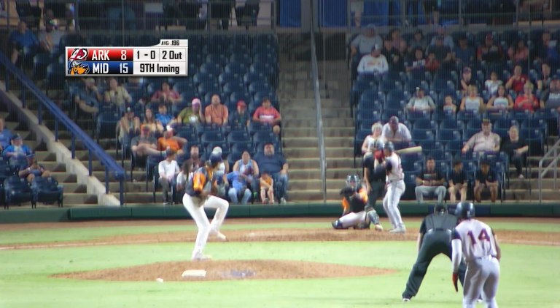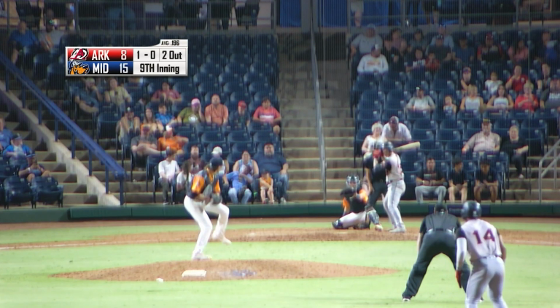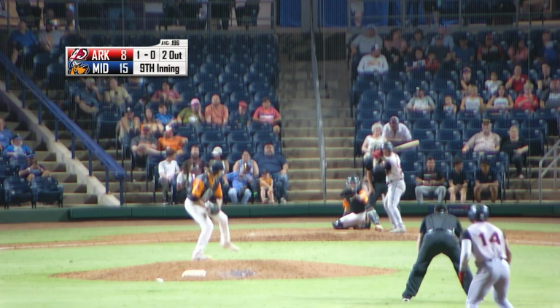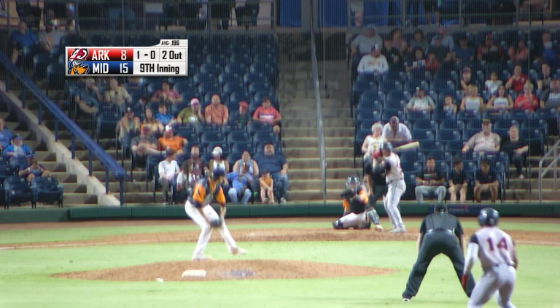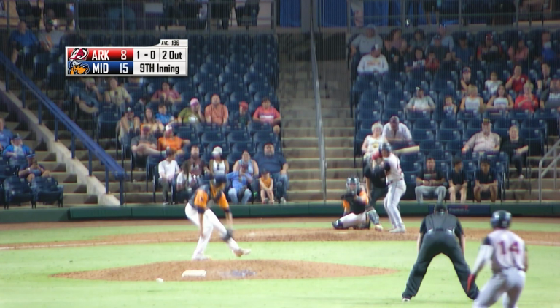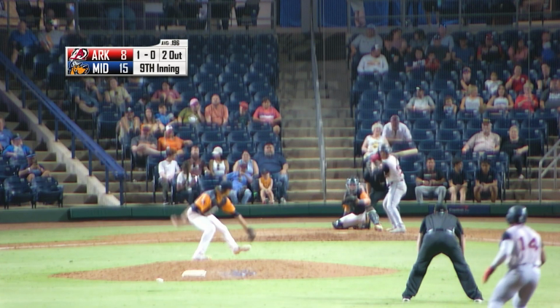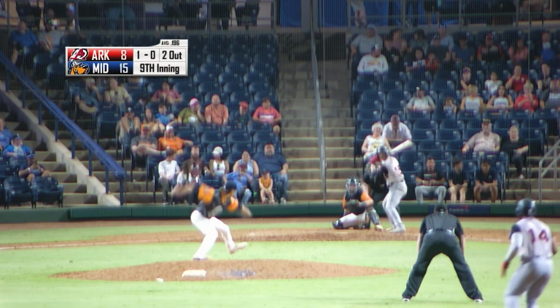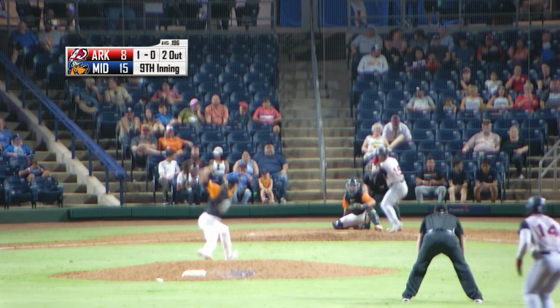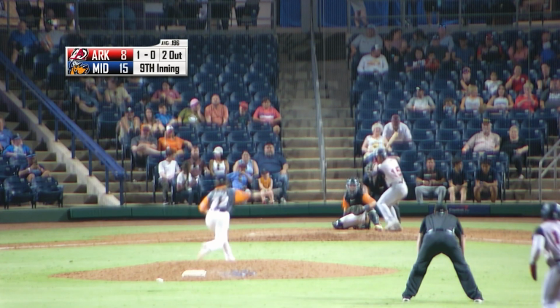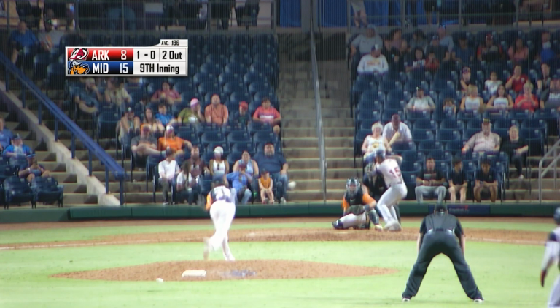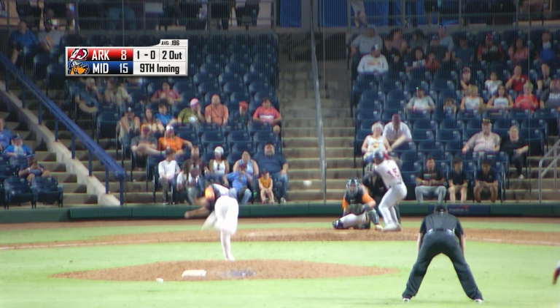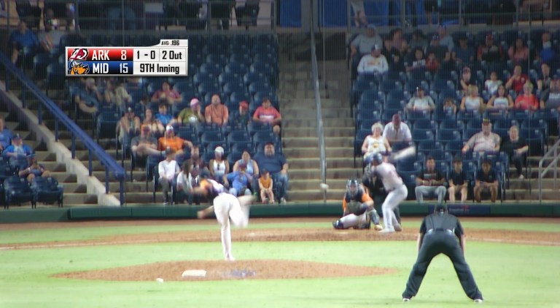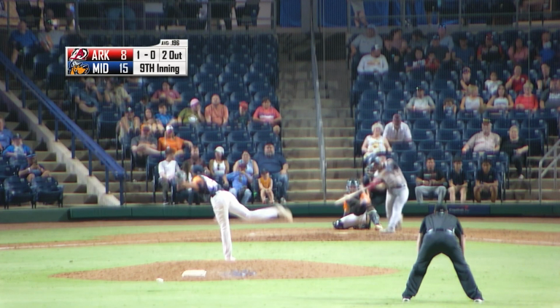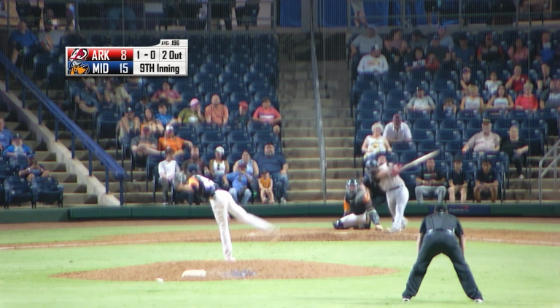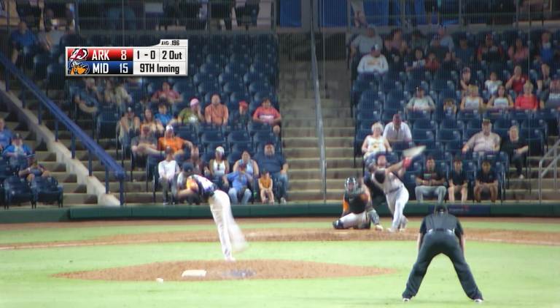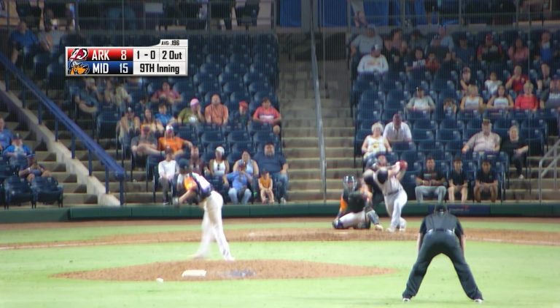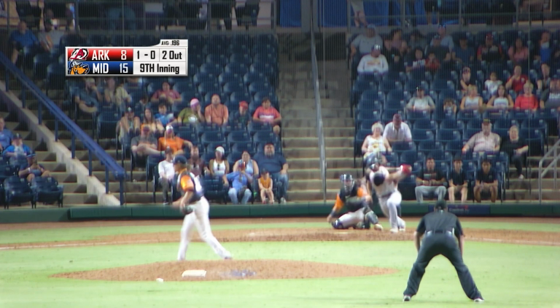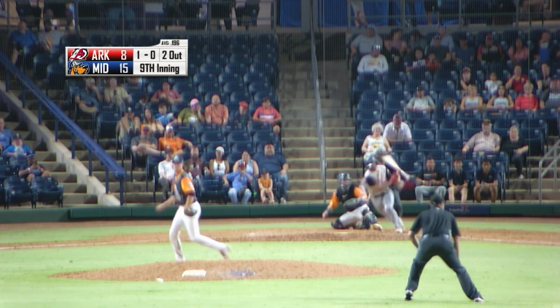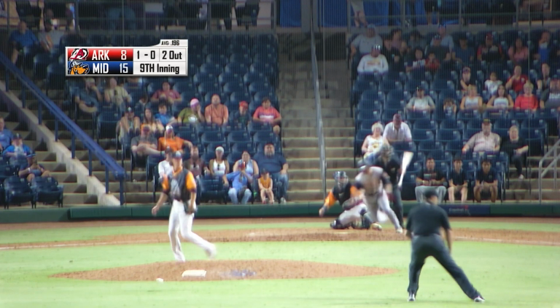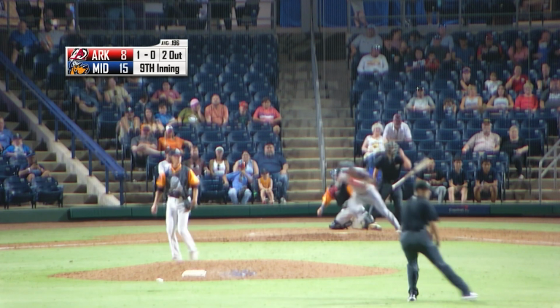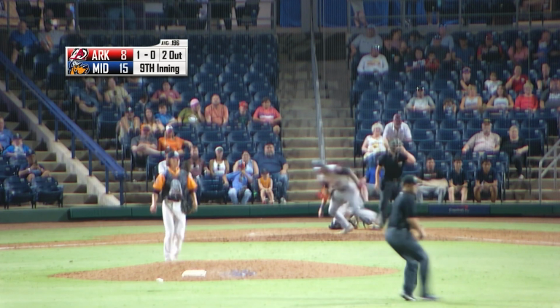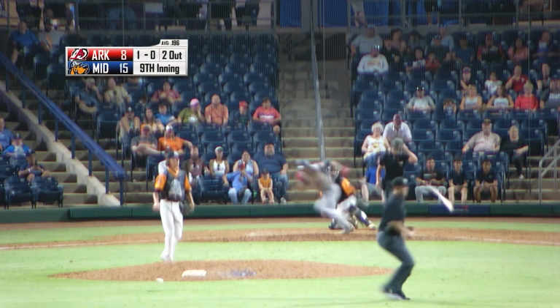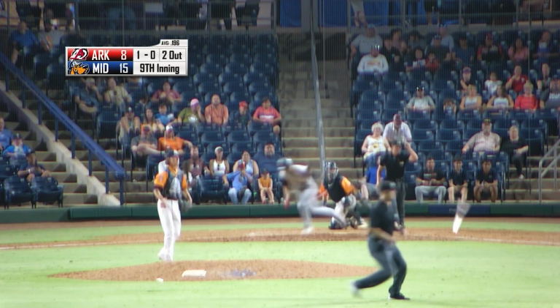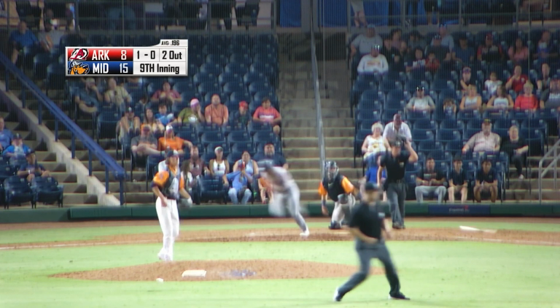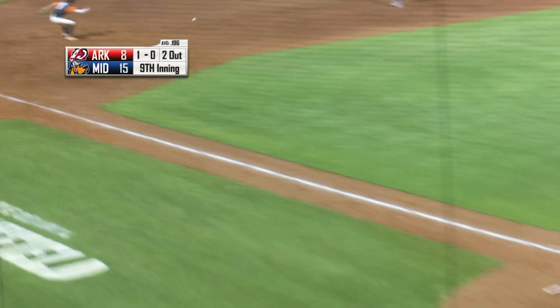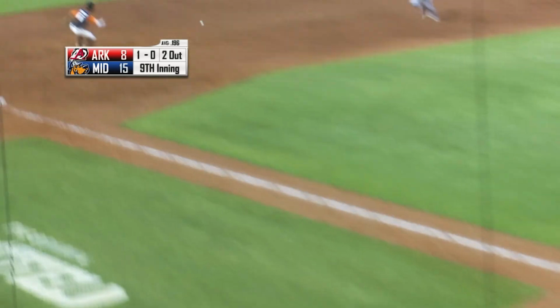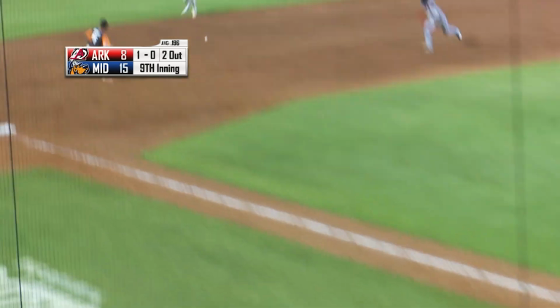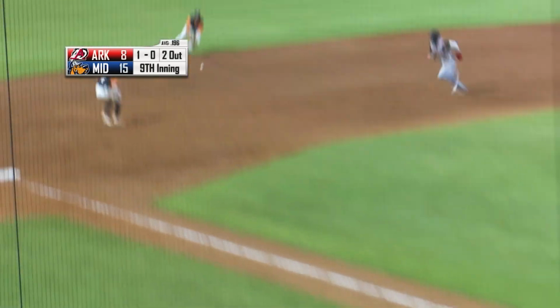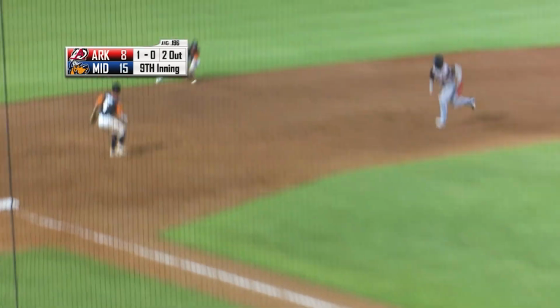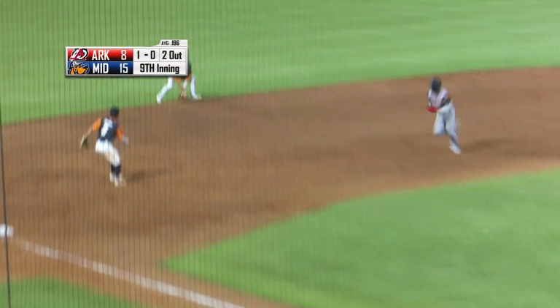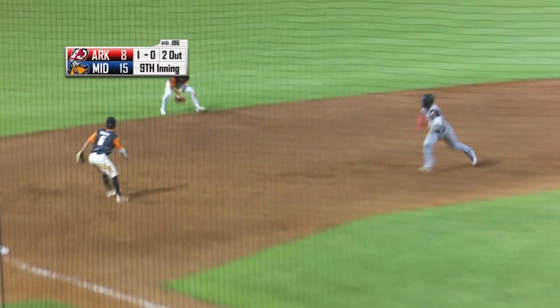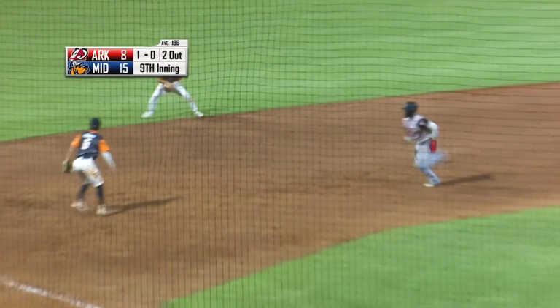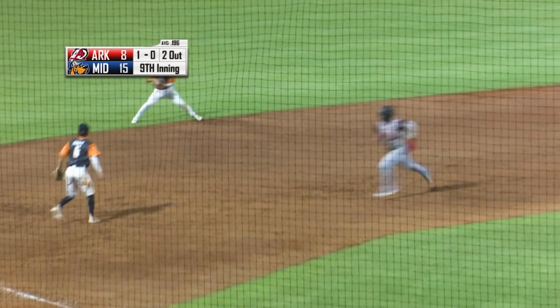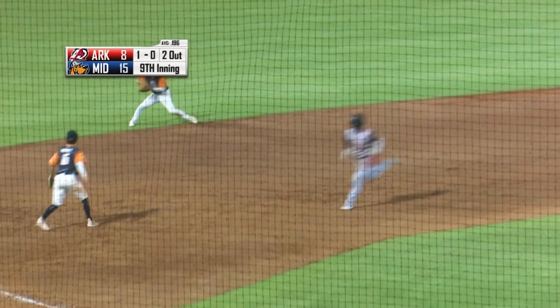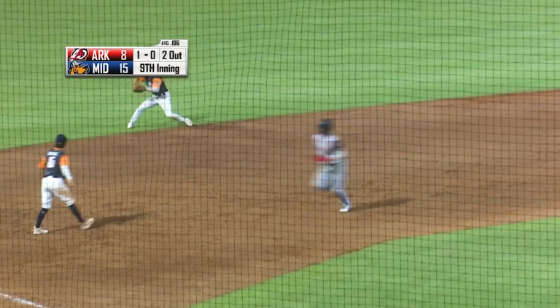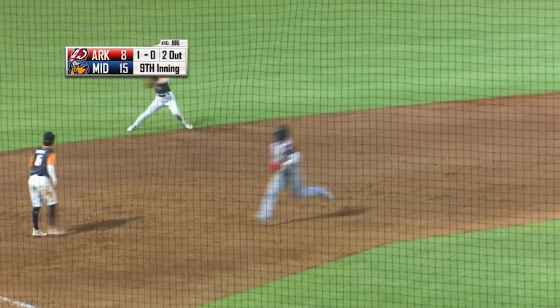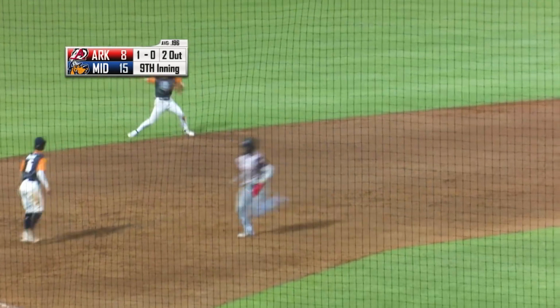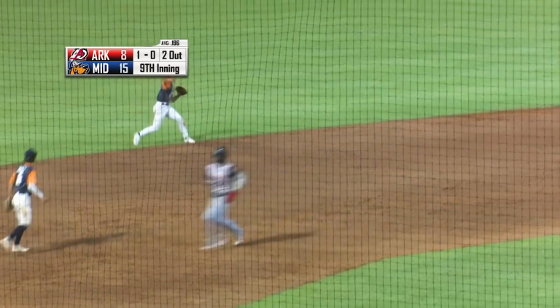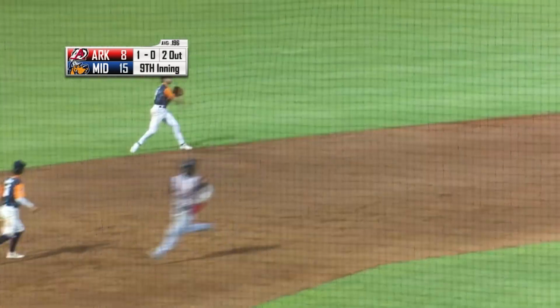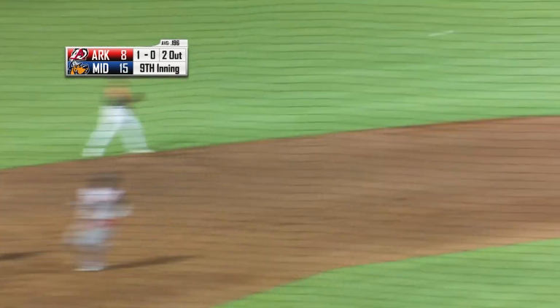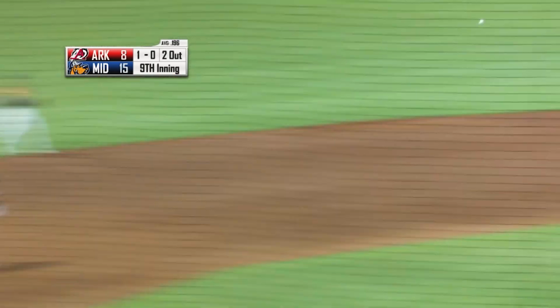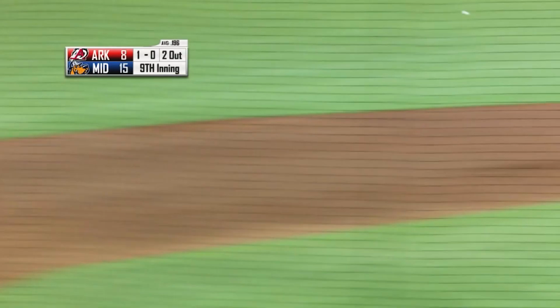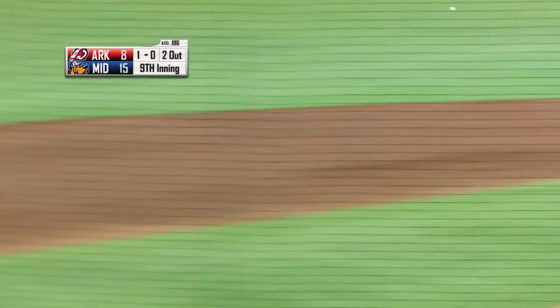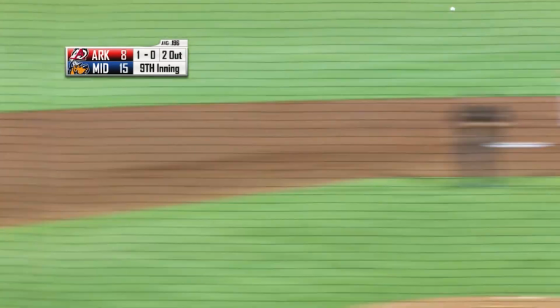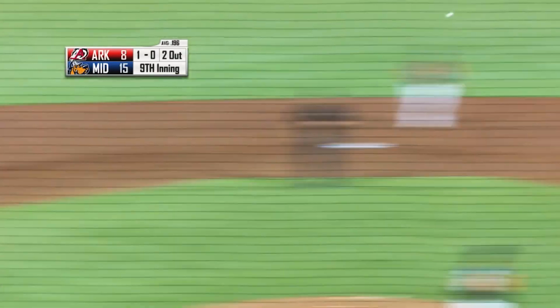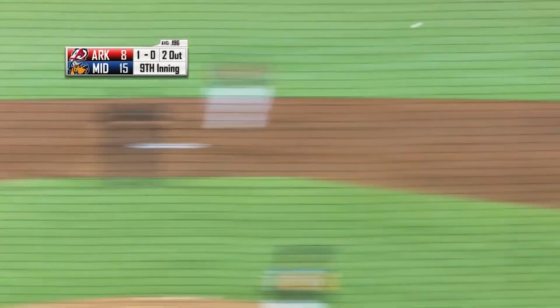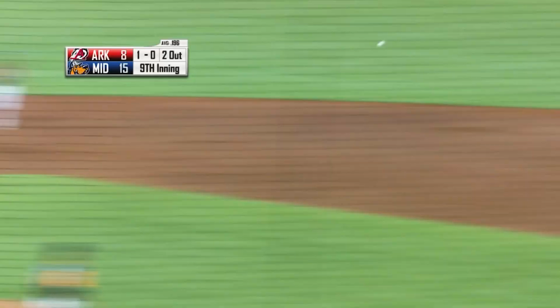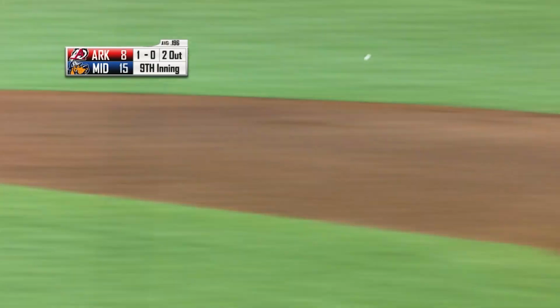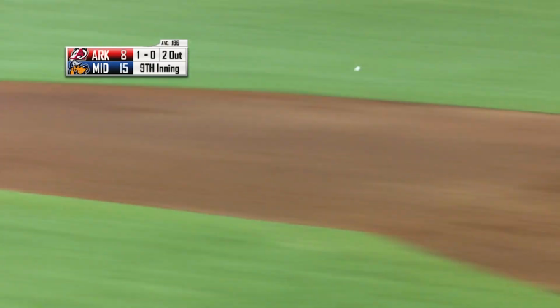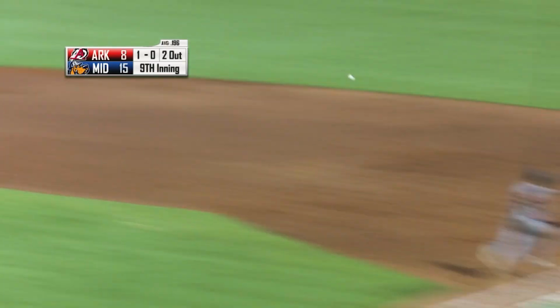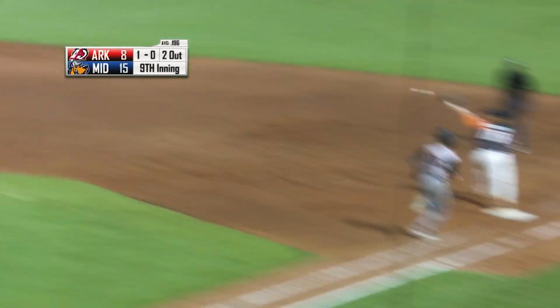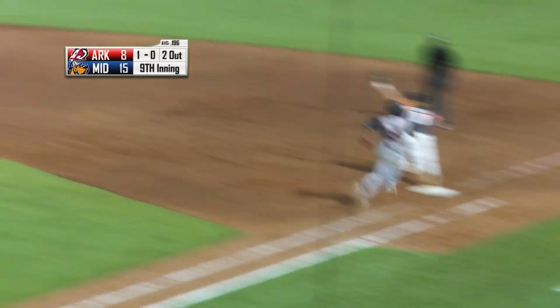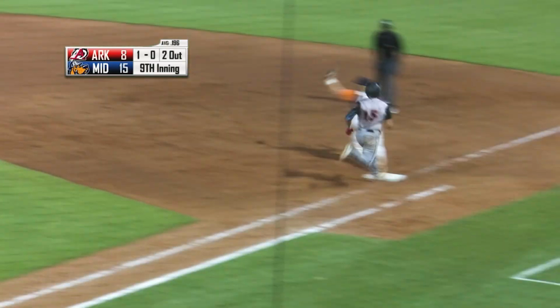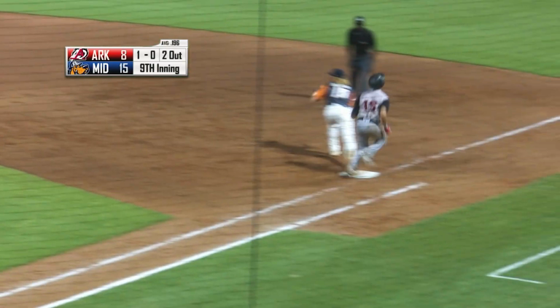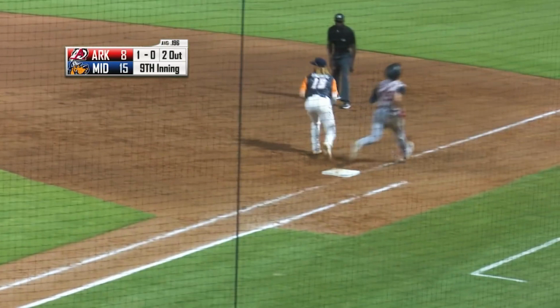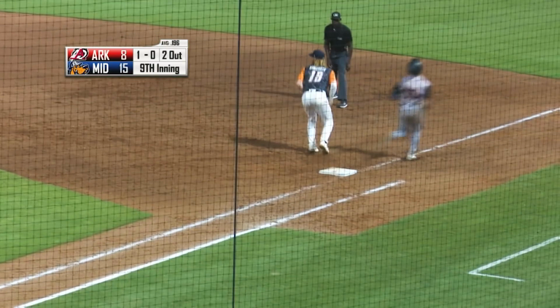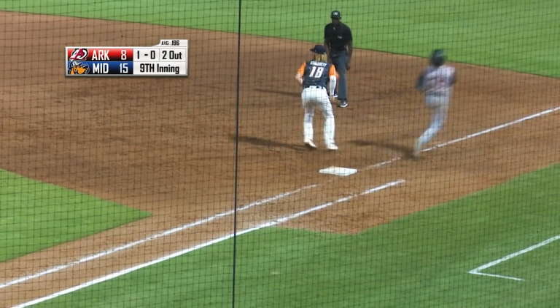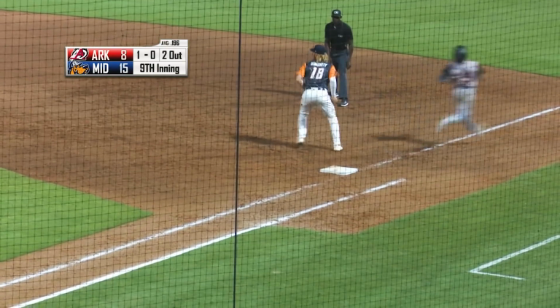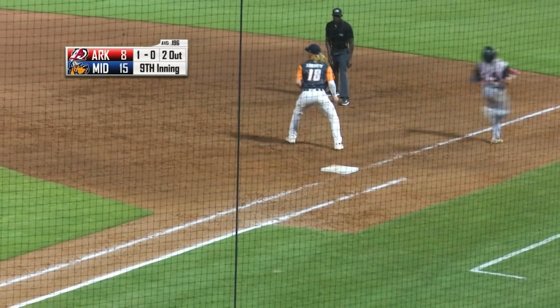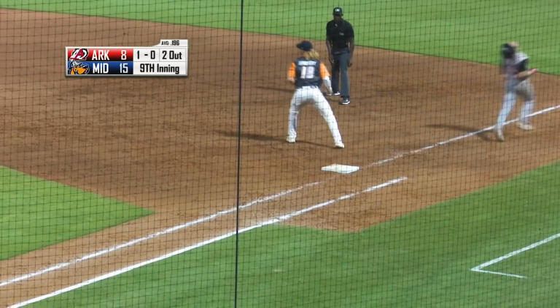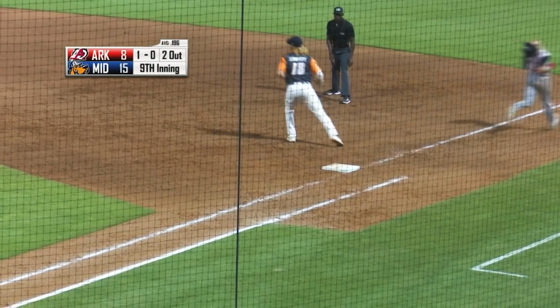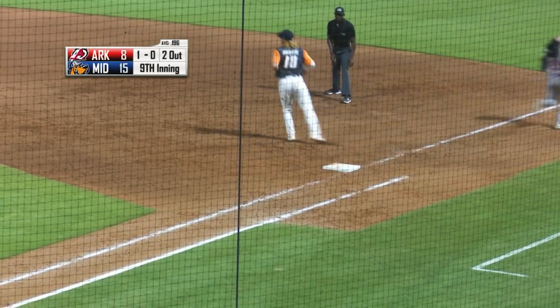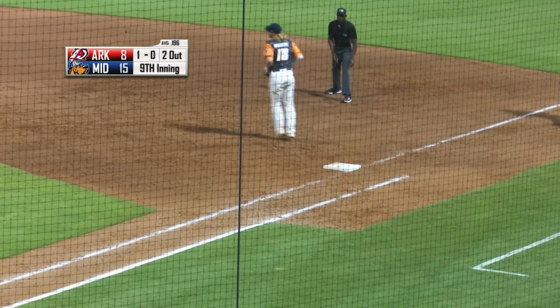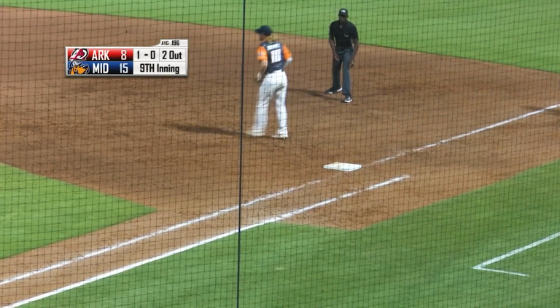She awaits a 1-0 pitch from Coker. Ground ball, that's going to go out to shortstop Max Muncy. Comes up, throwing — got him. Ball game.